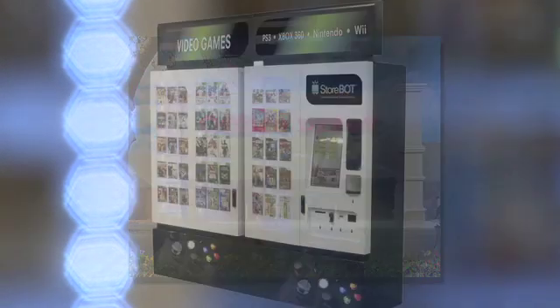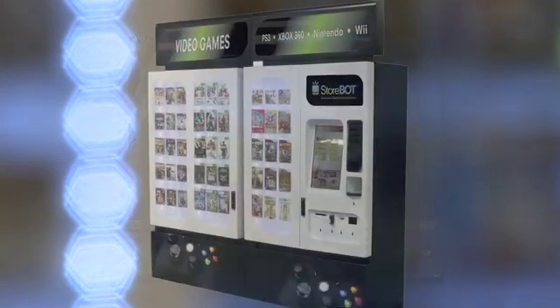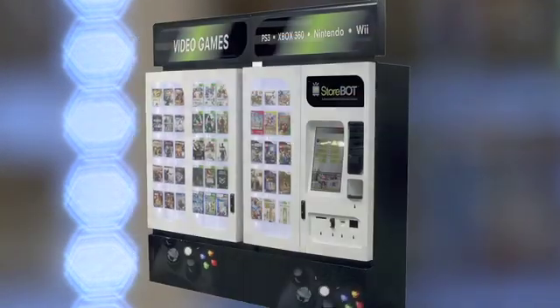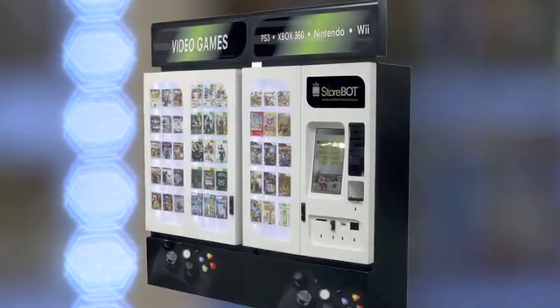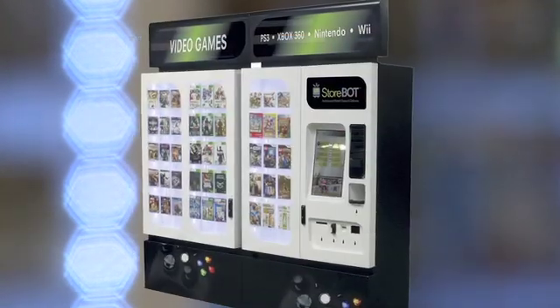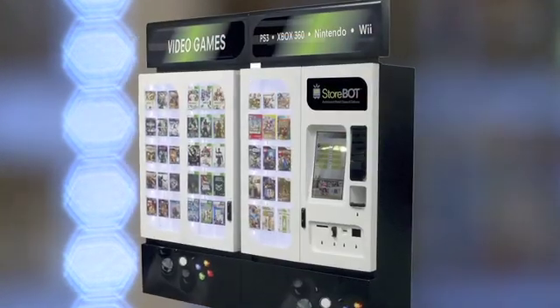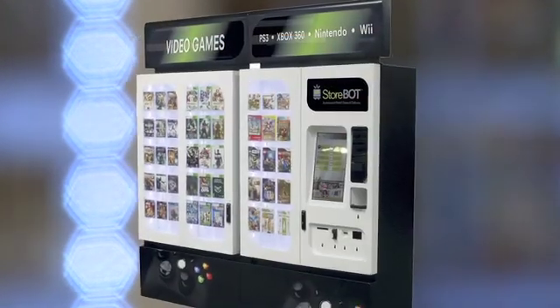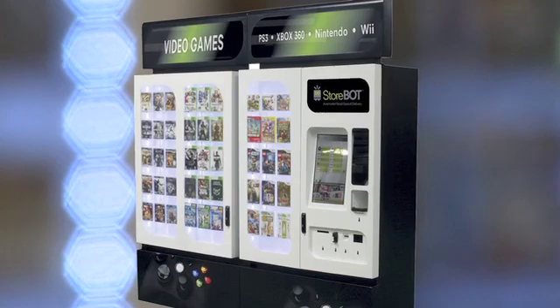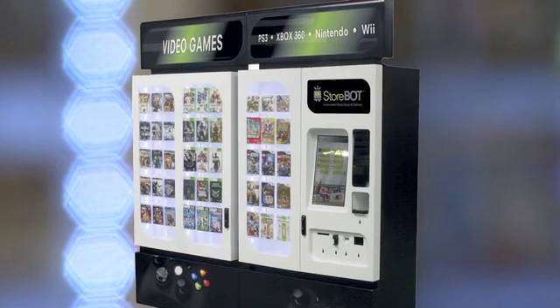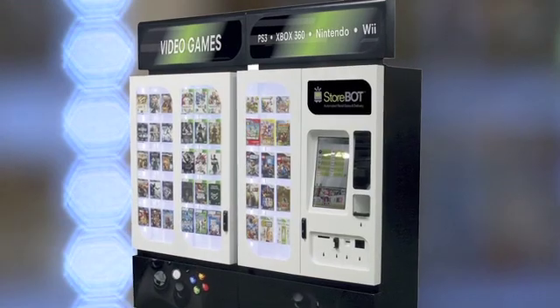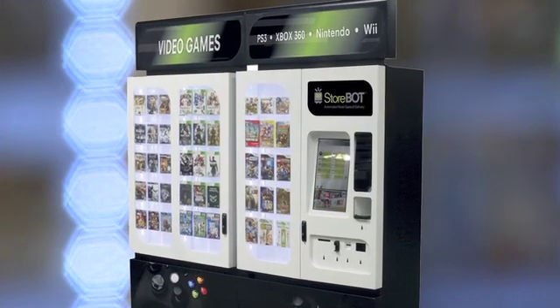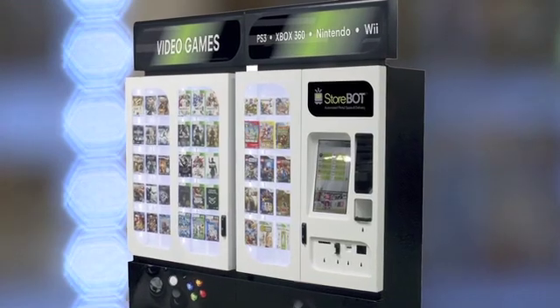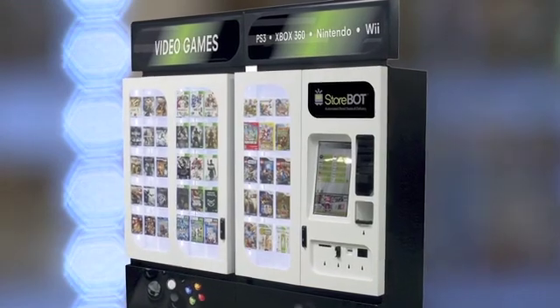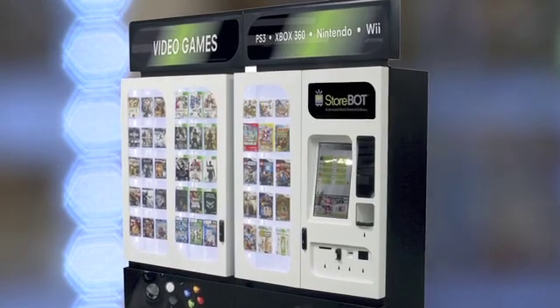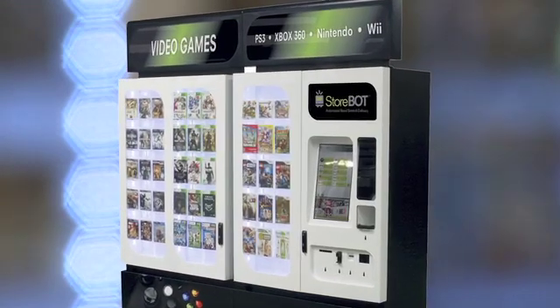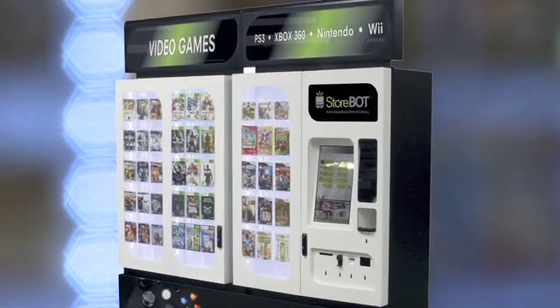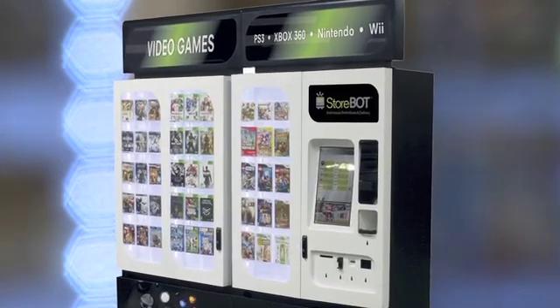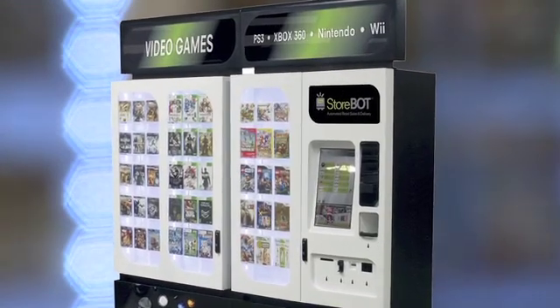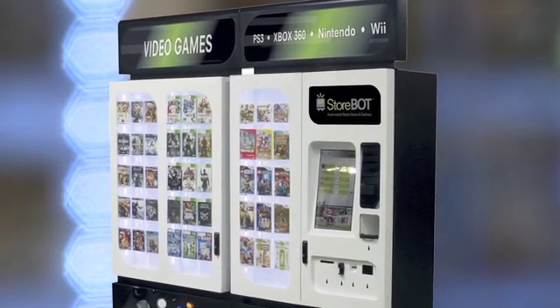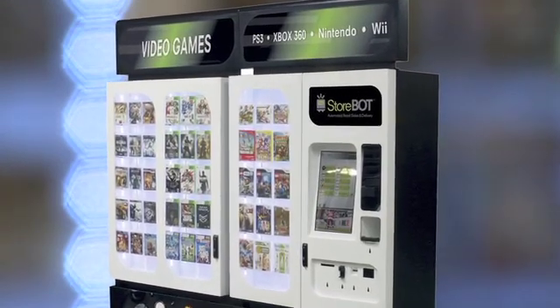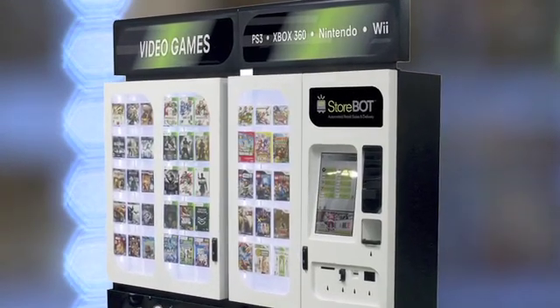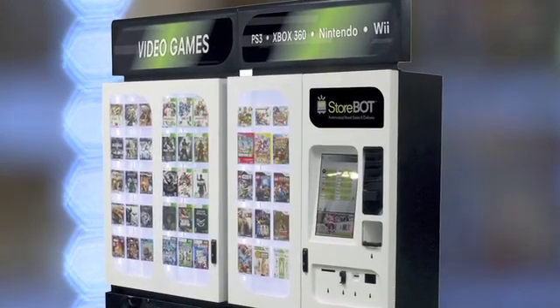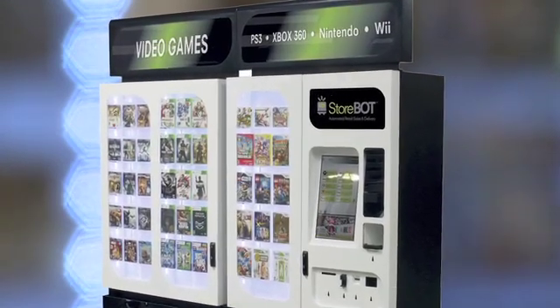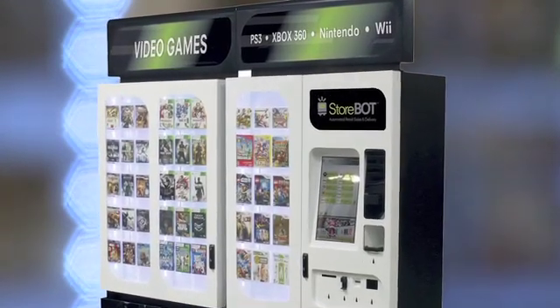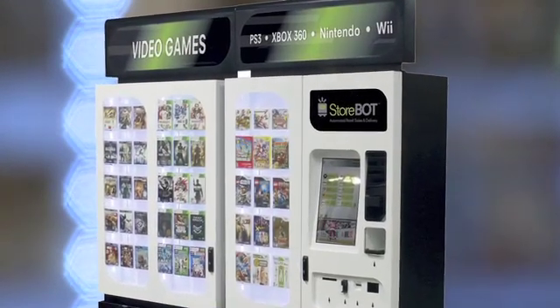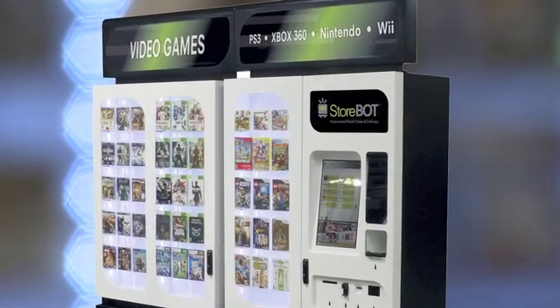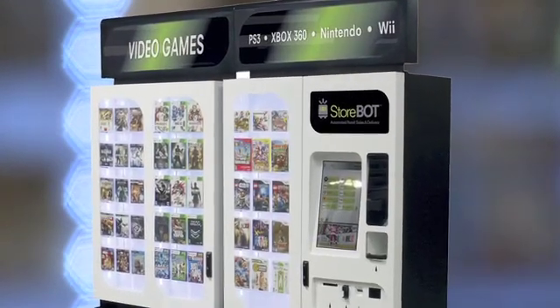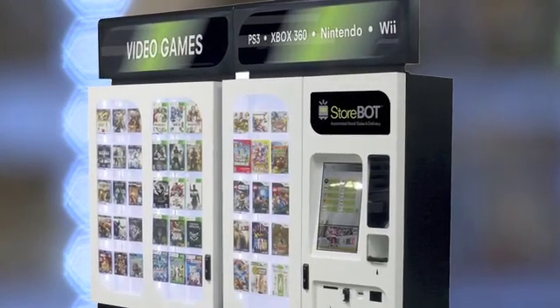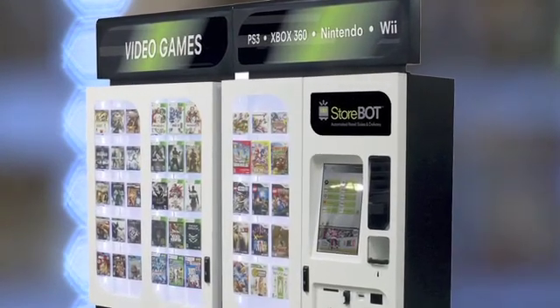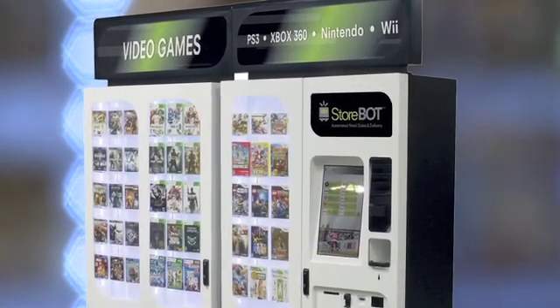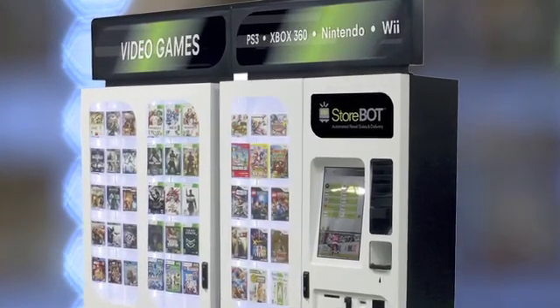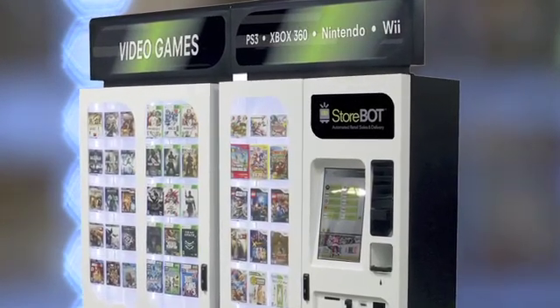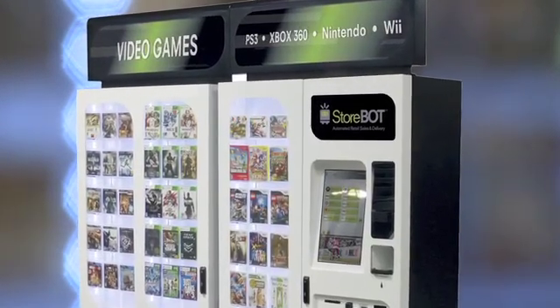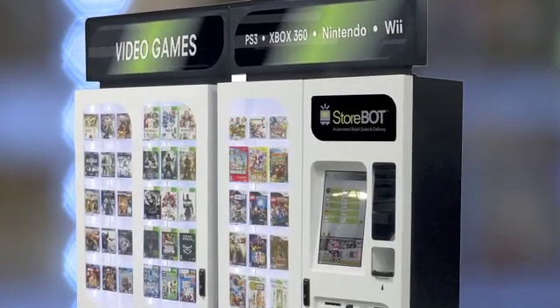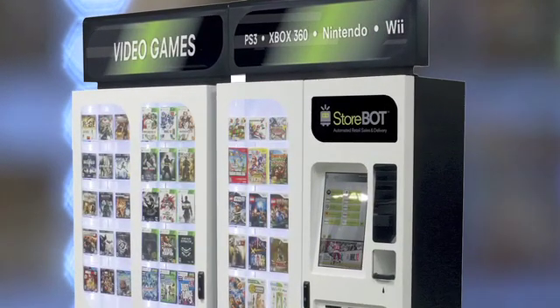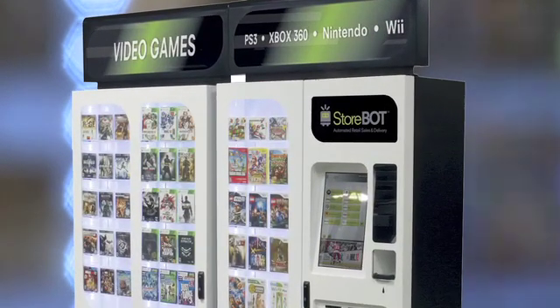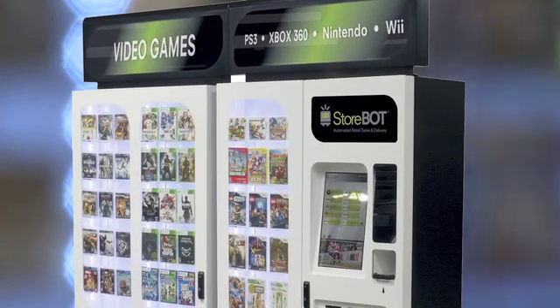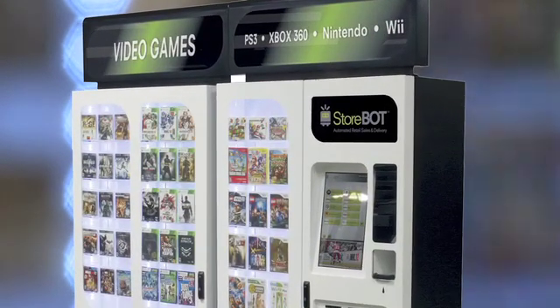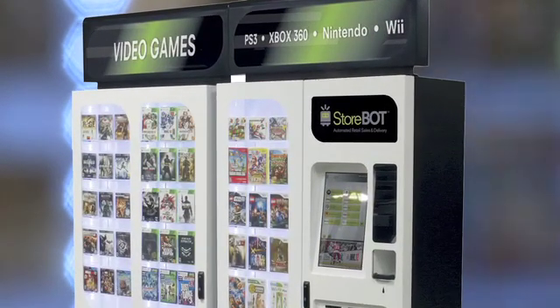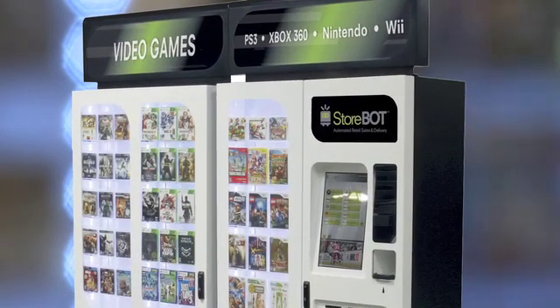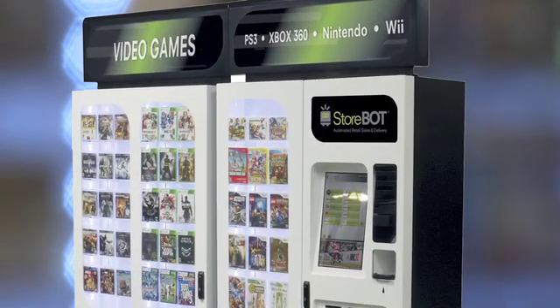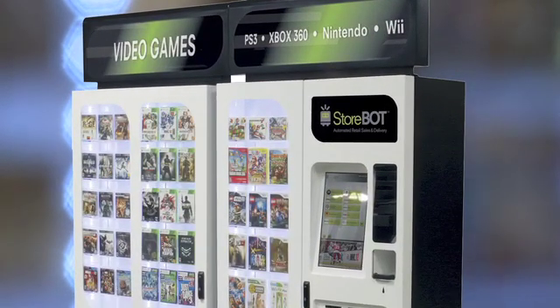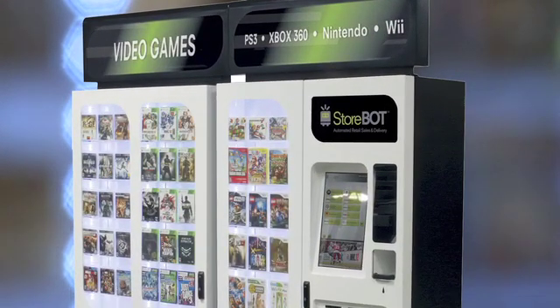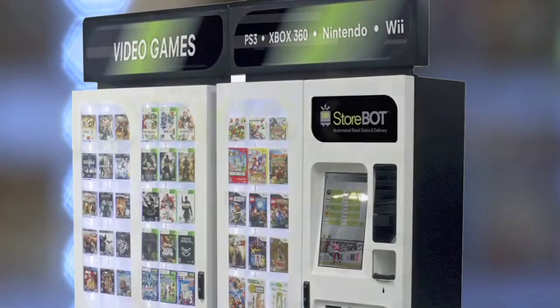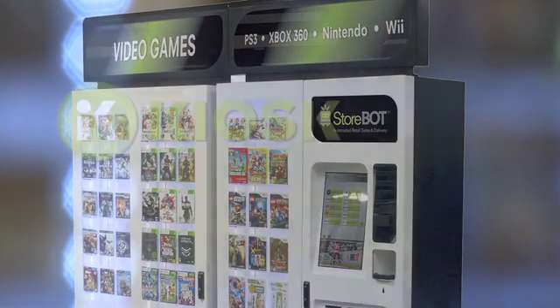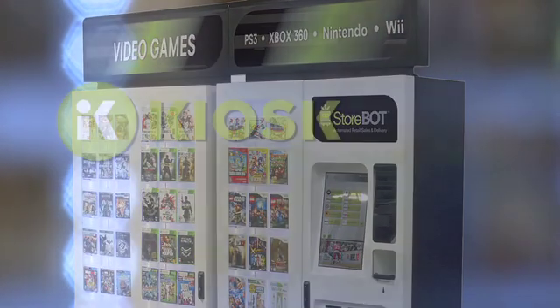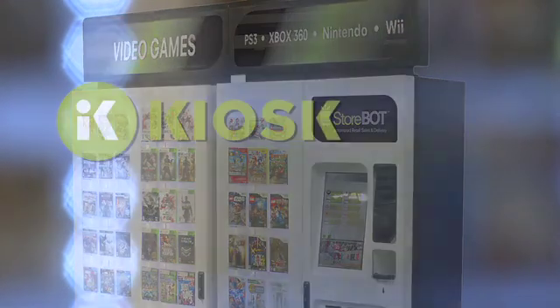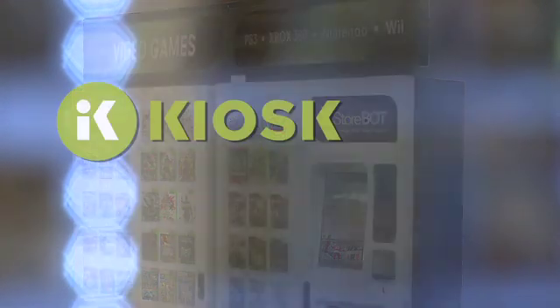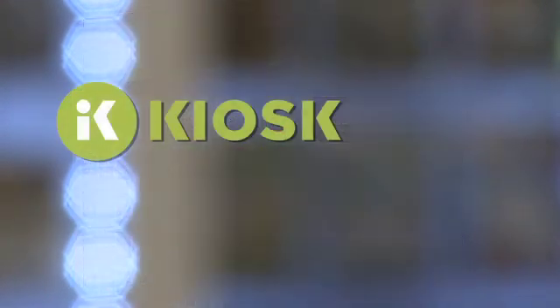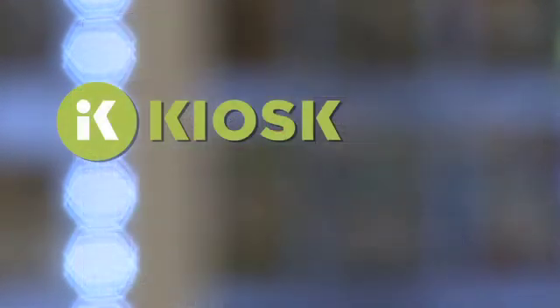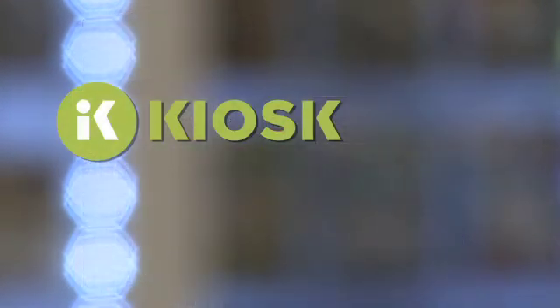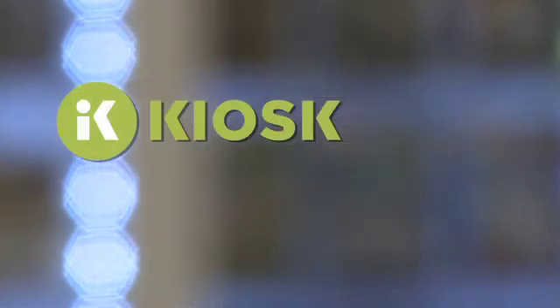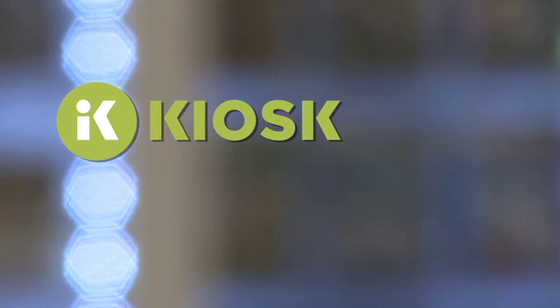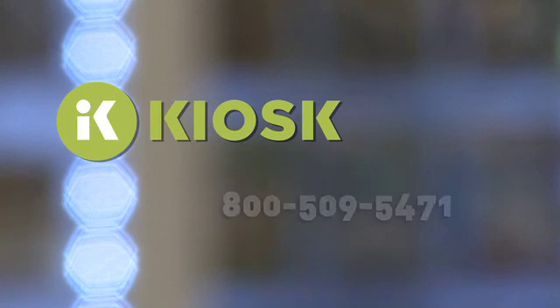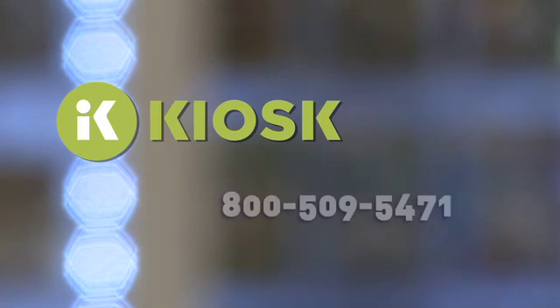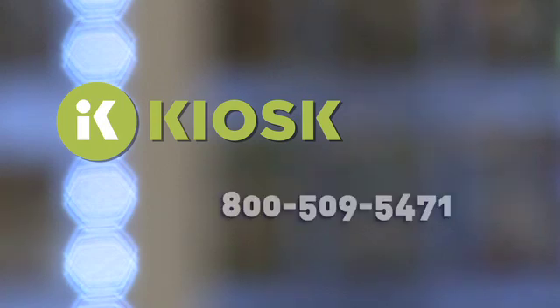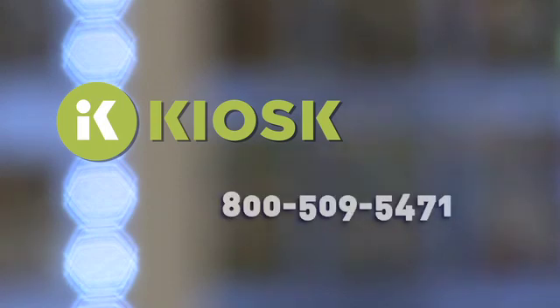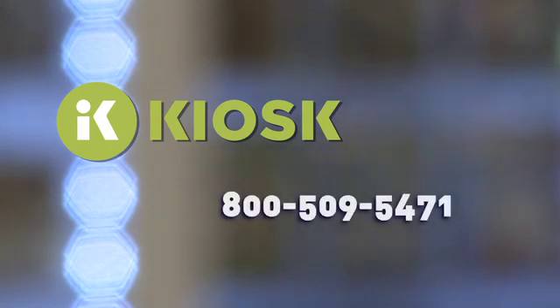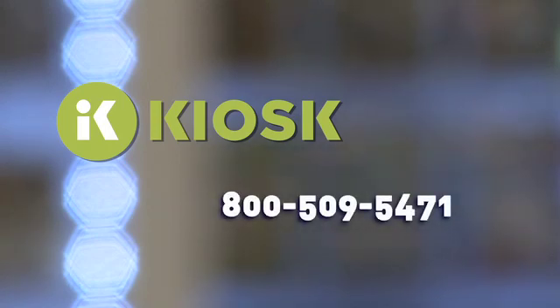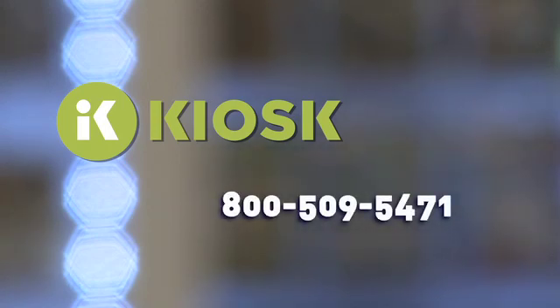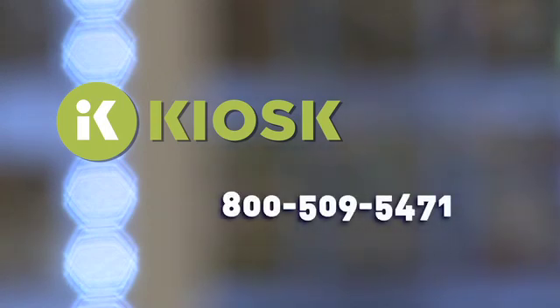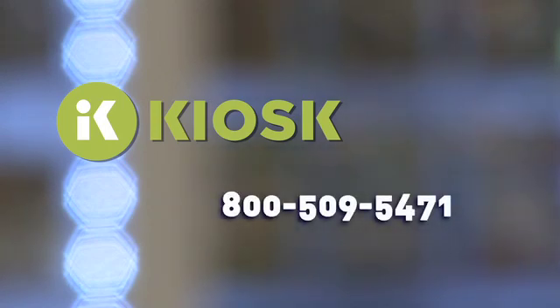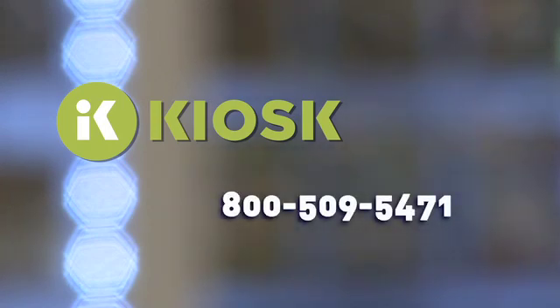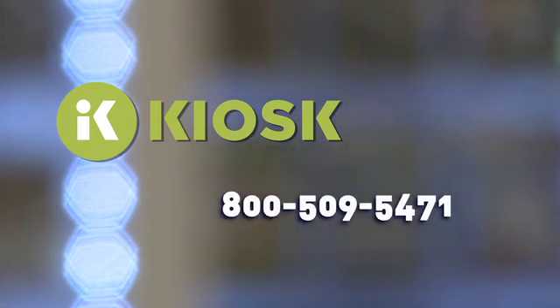For a more in-depth consultation on your solution design or field service needs, please contact a Kiosk sales professional today.